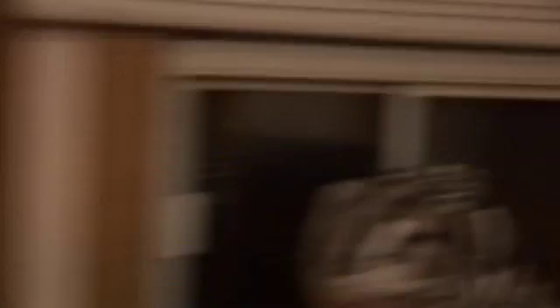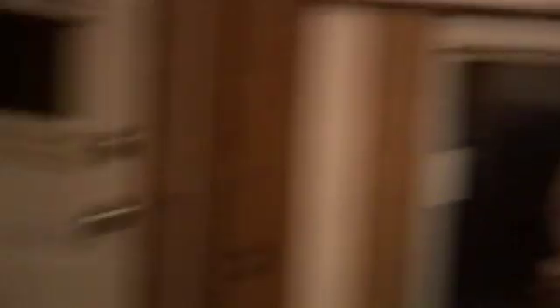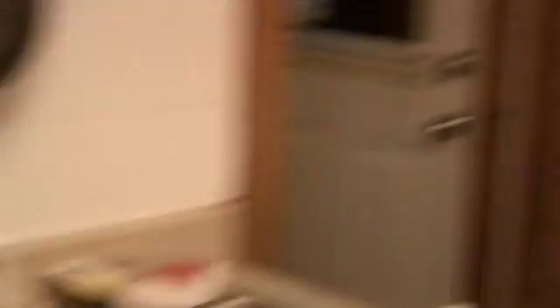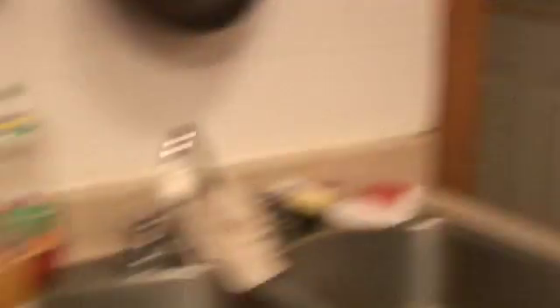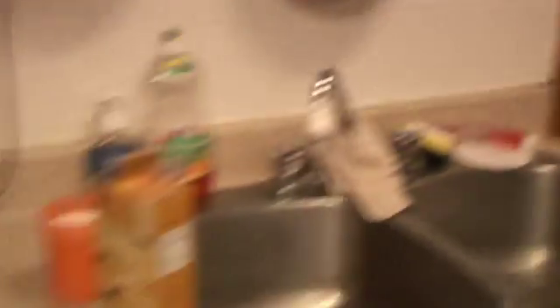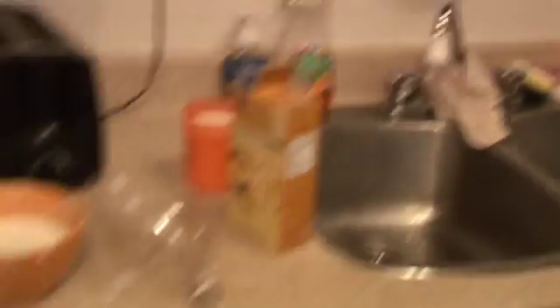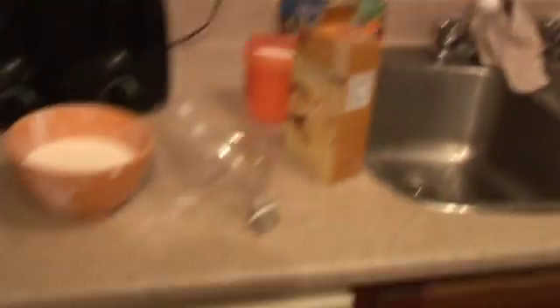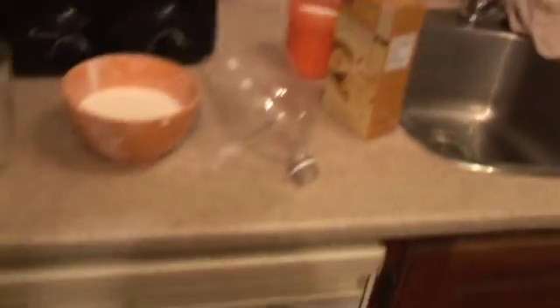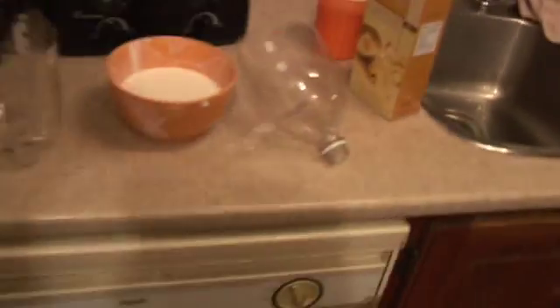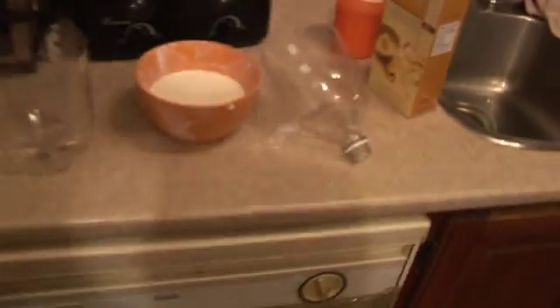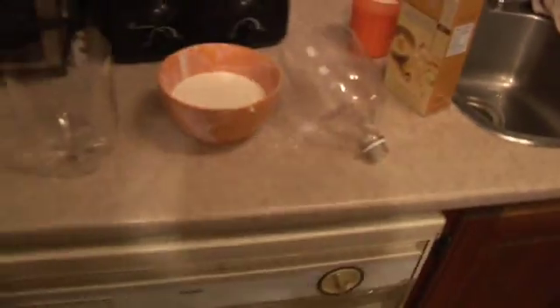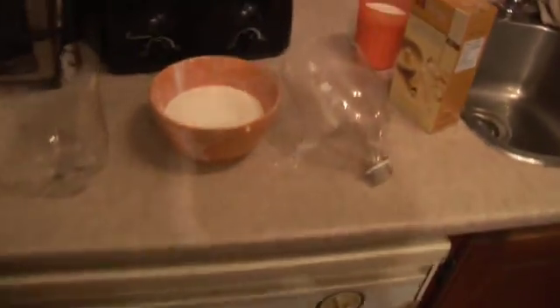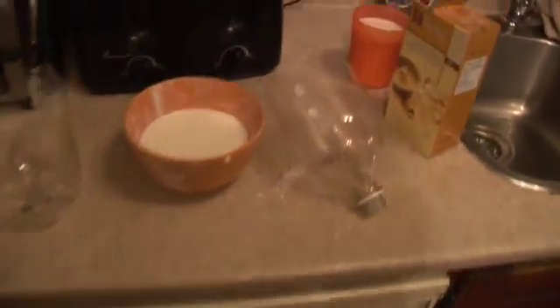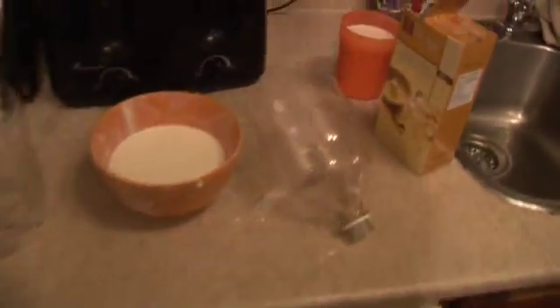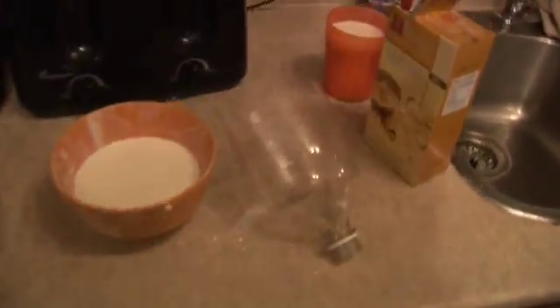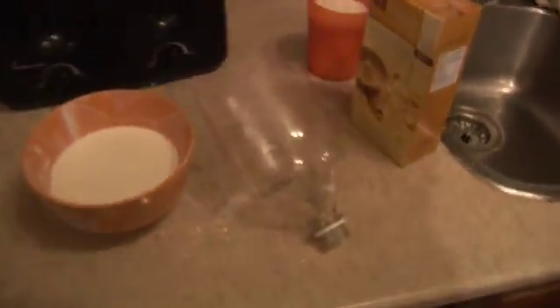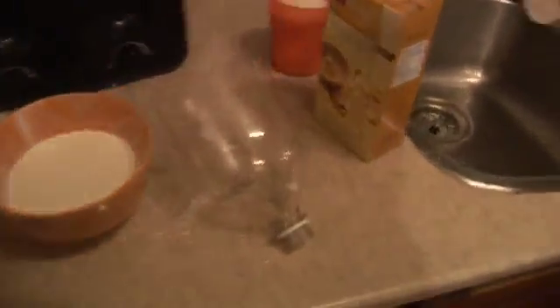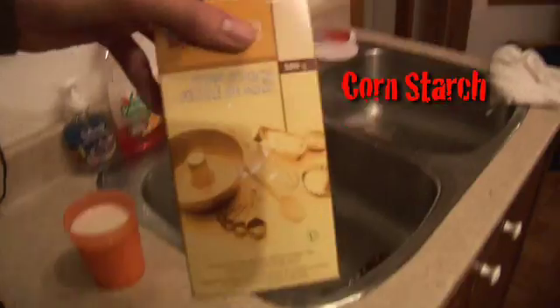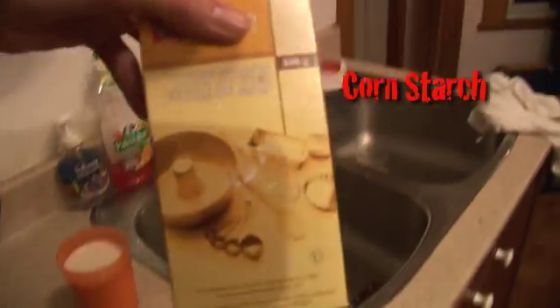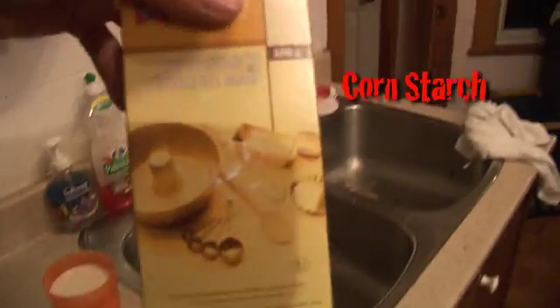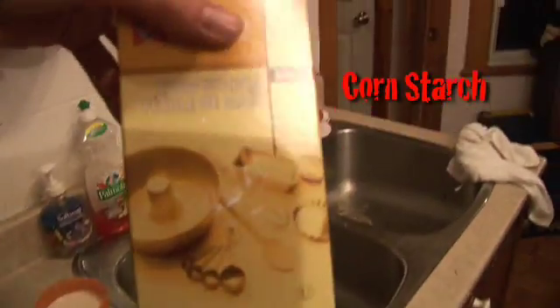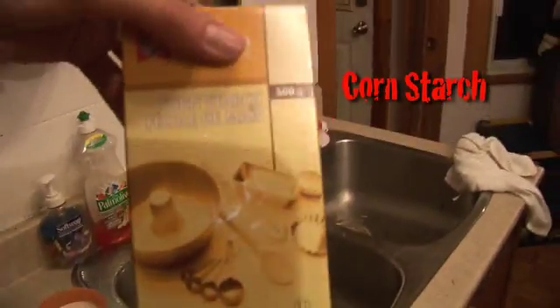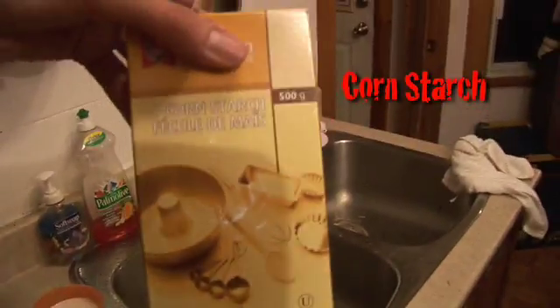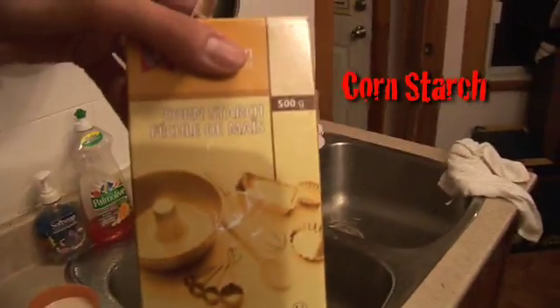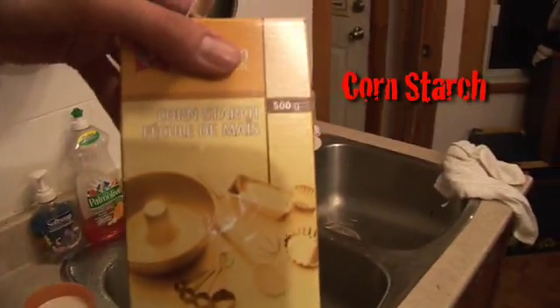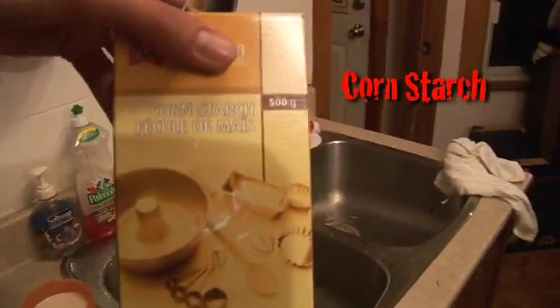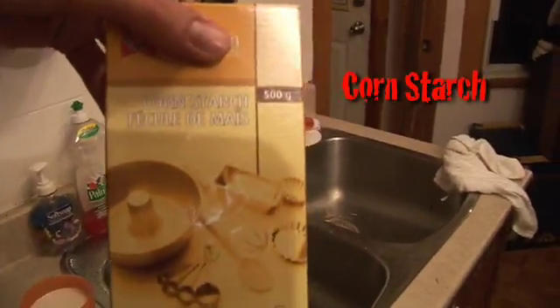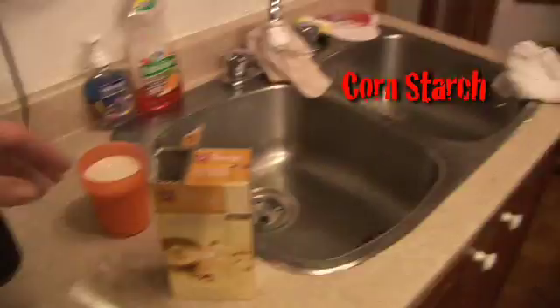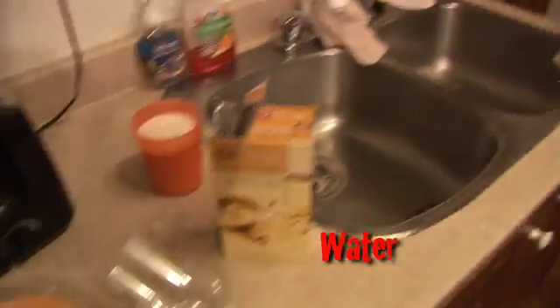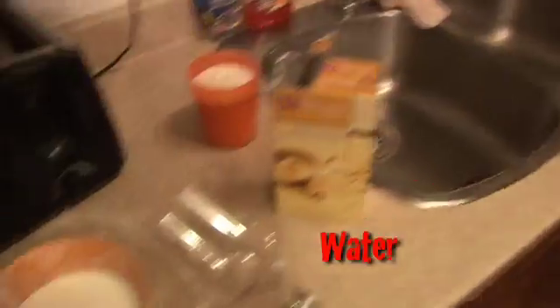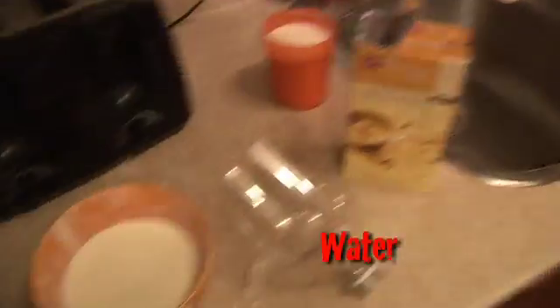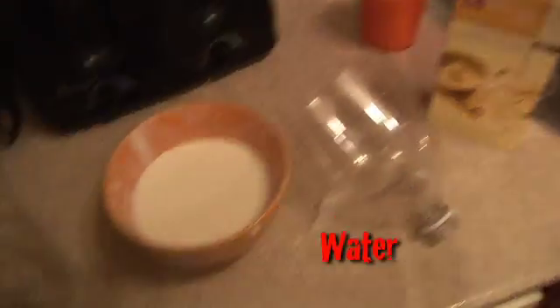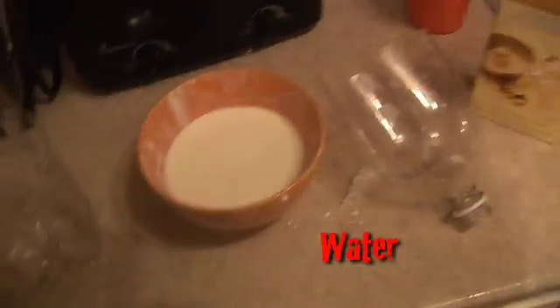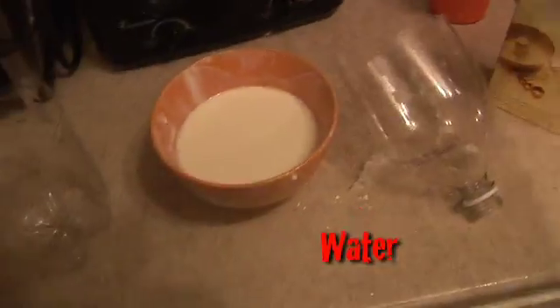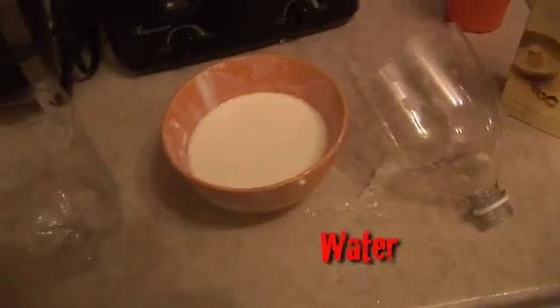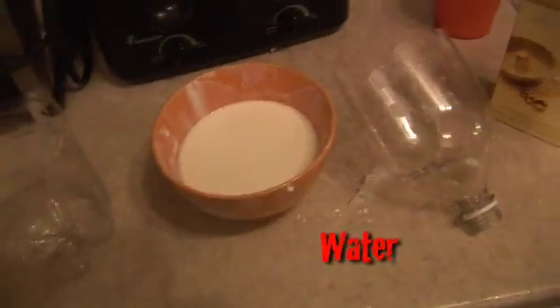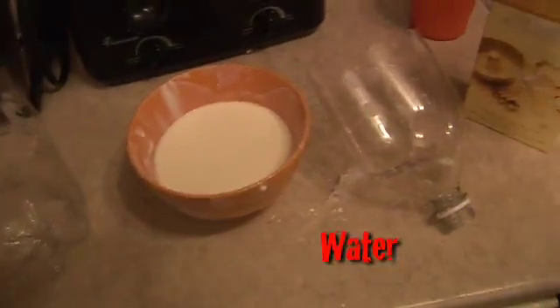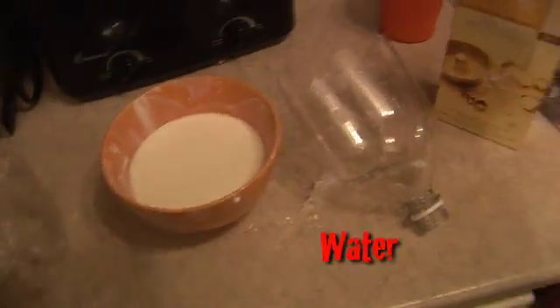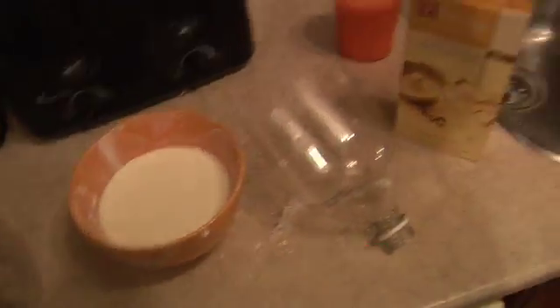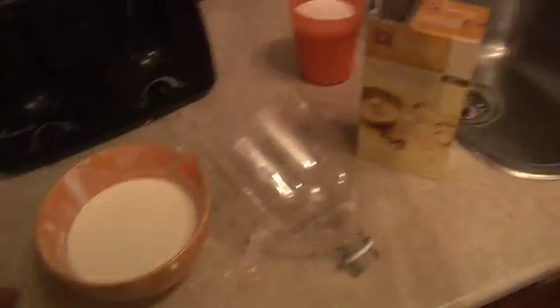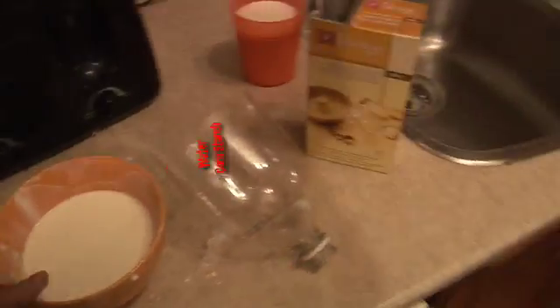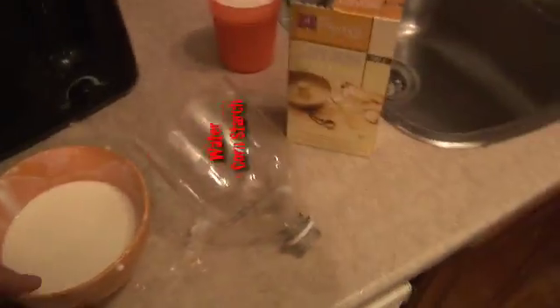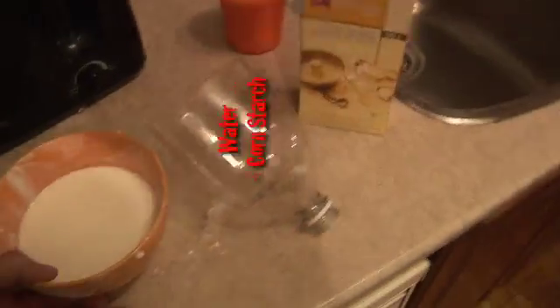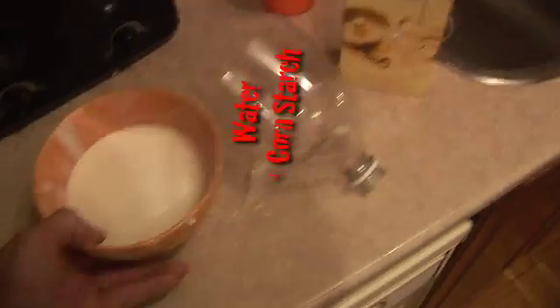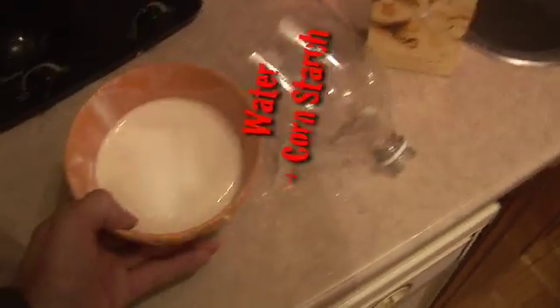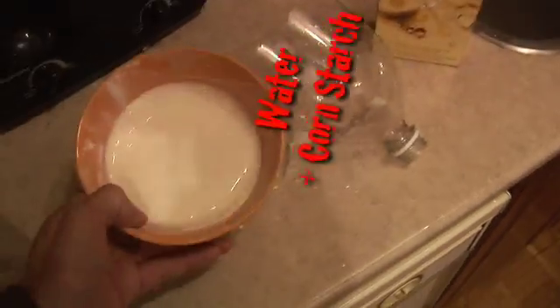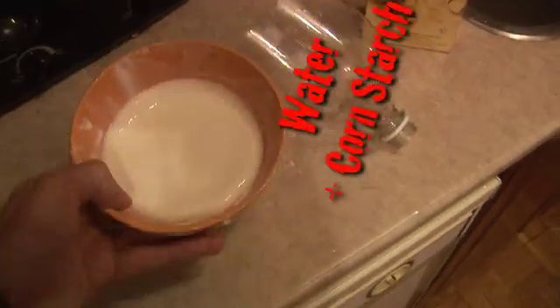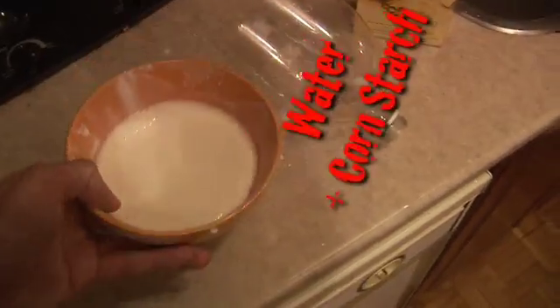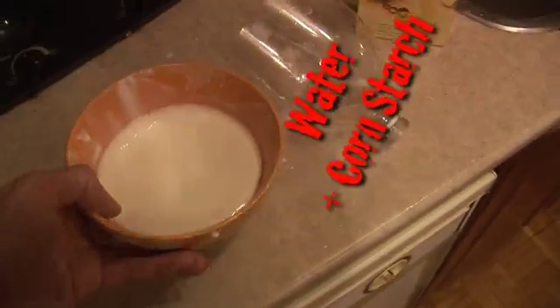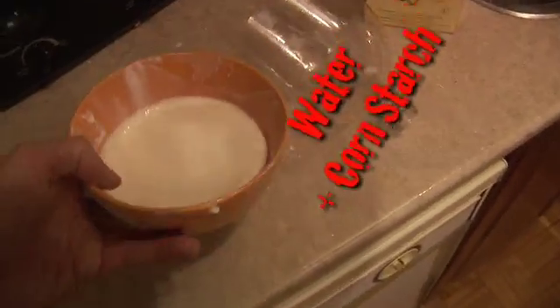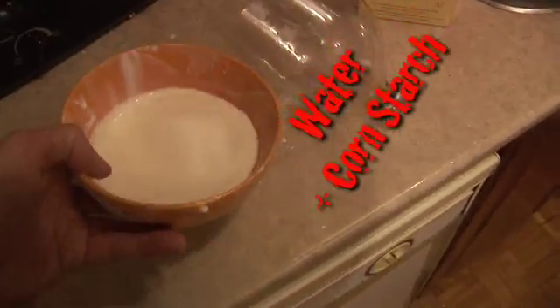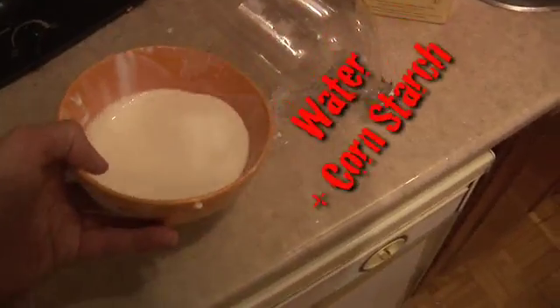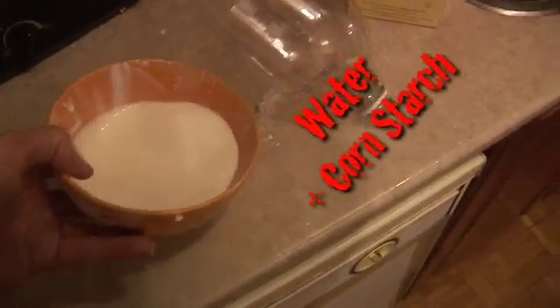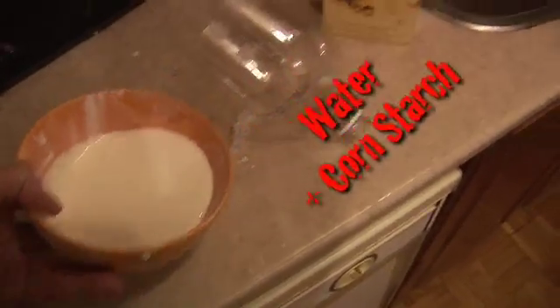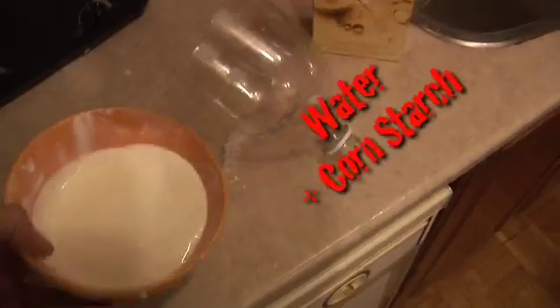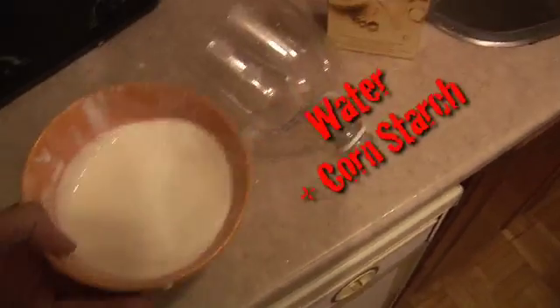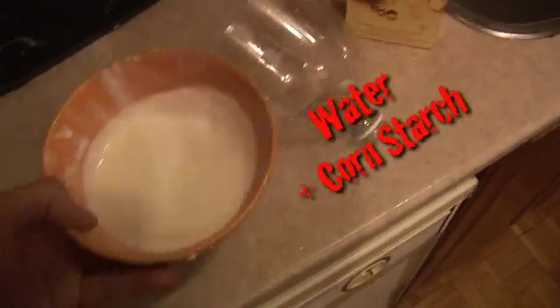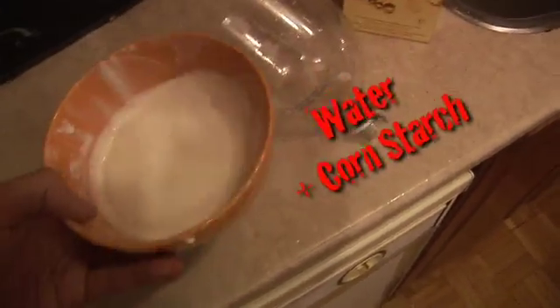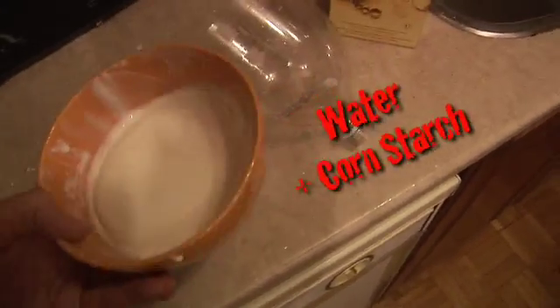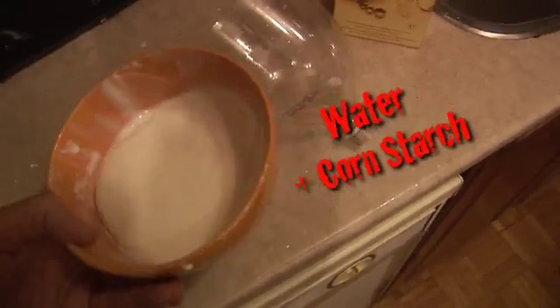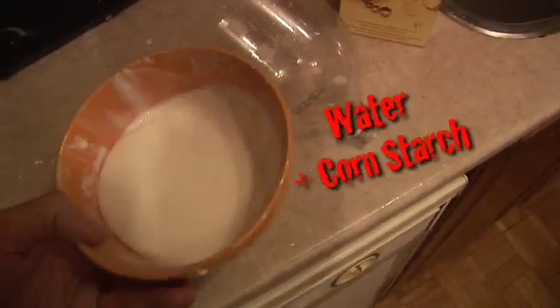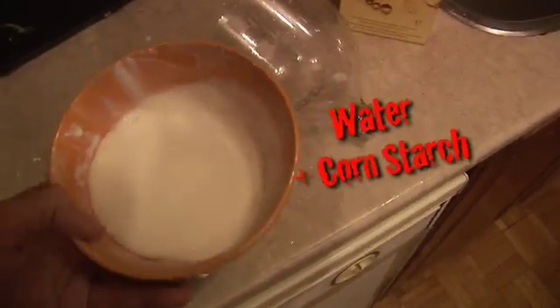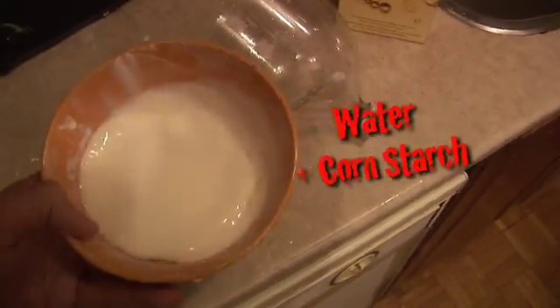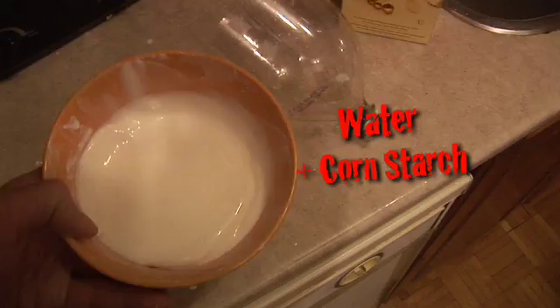Here's the materials we're using: corn starch, water, mixed it together, and made this kind of a soupy pancake batter.